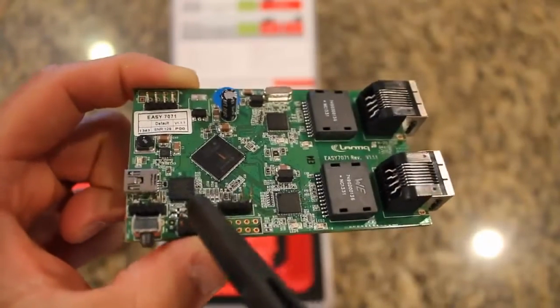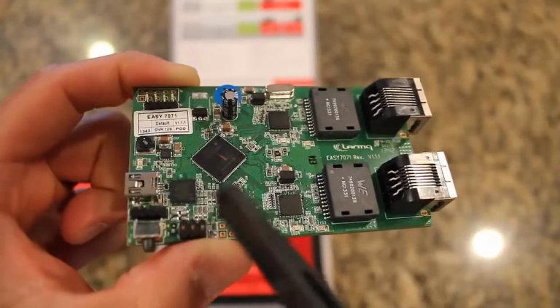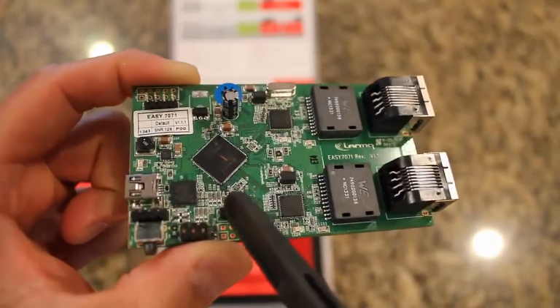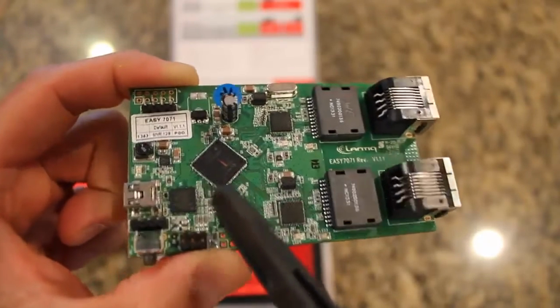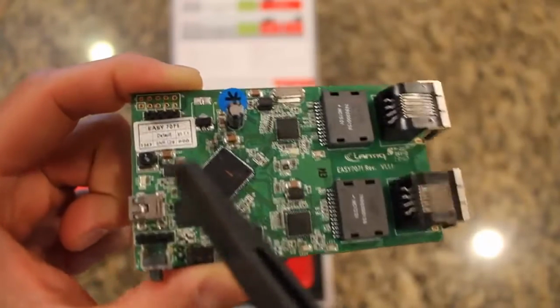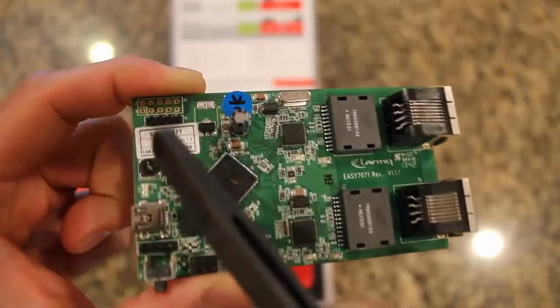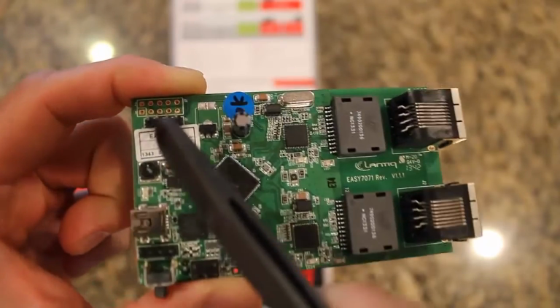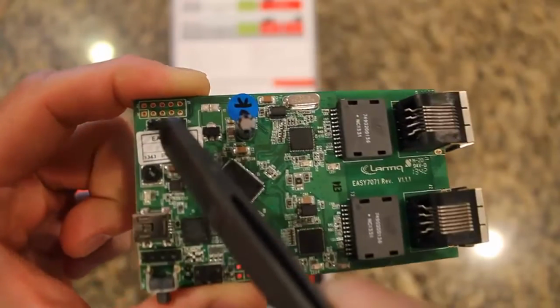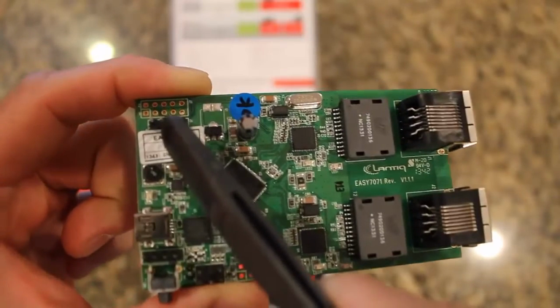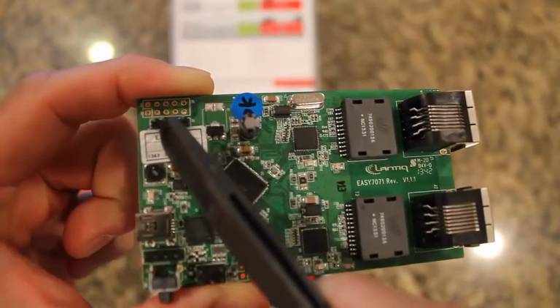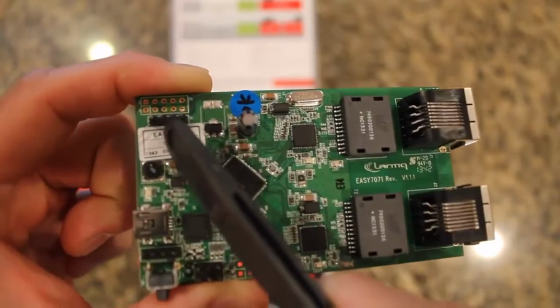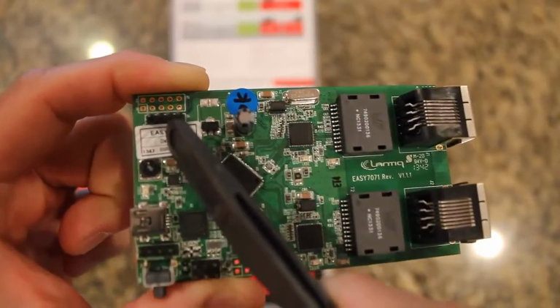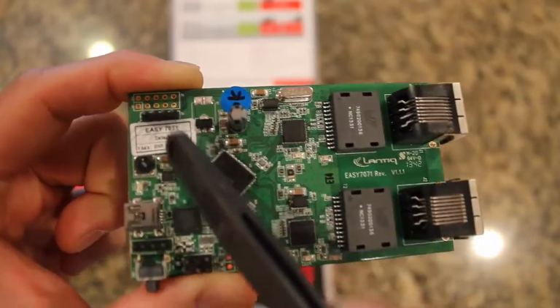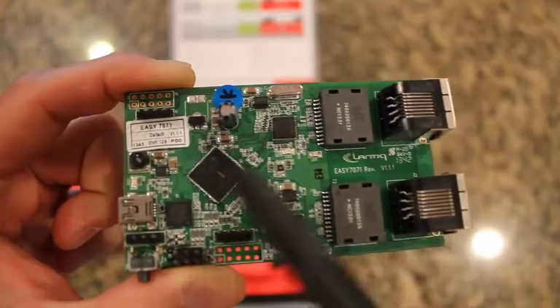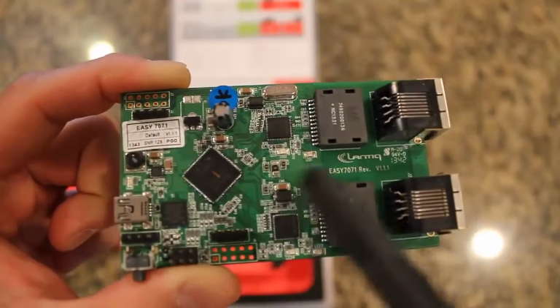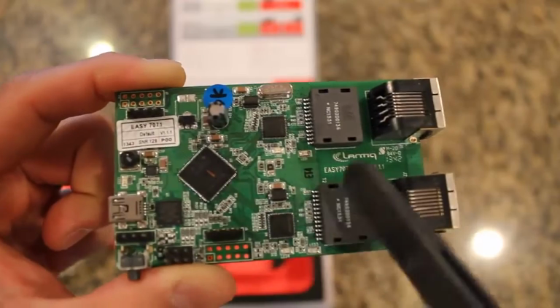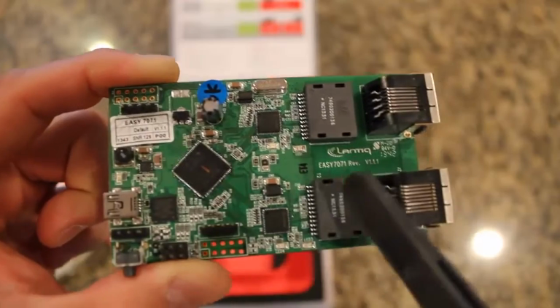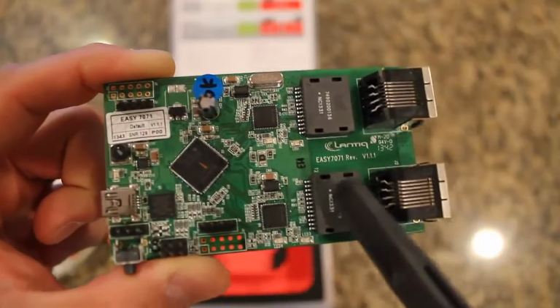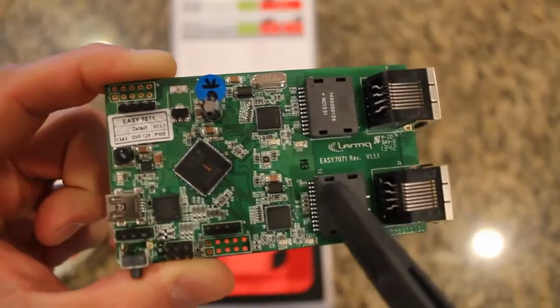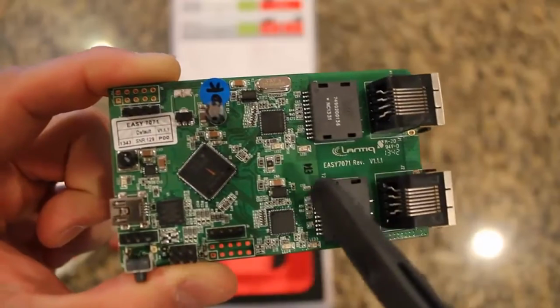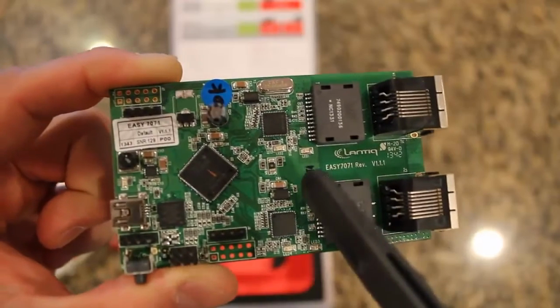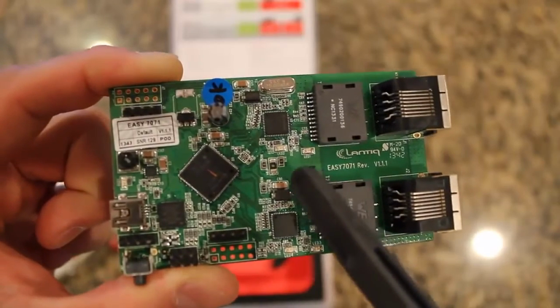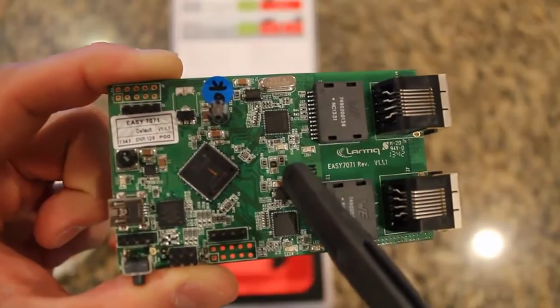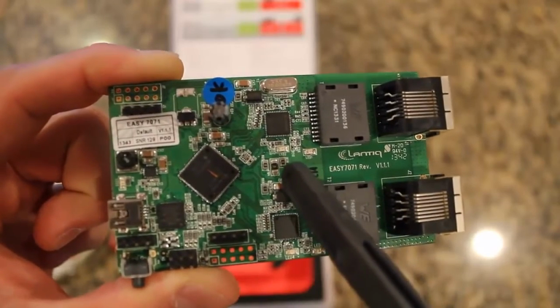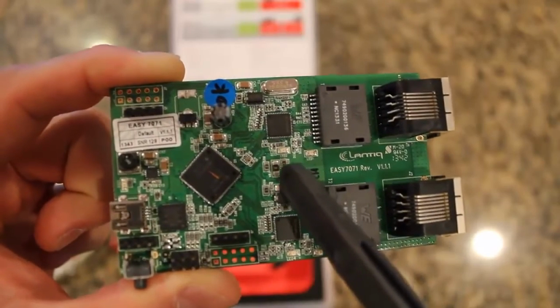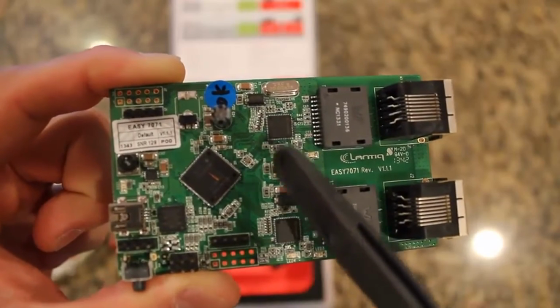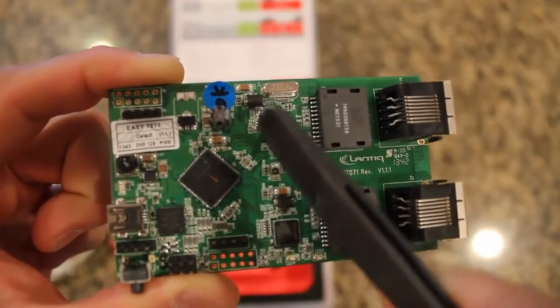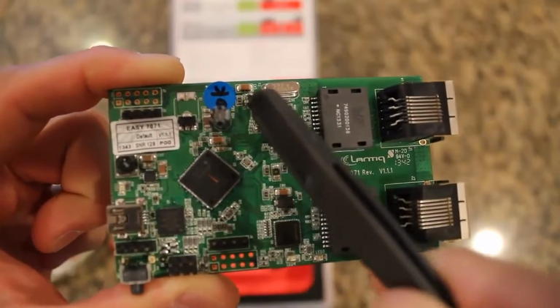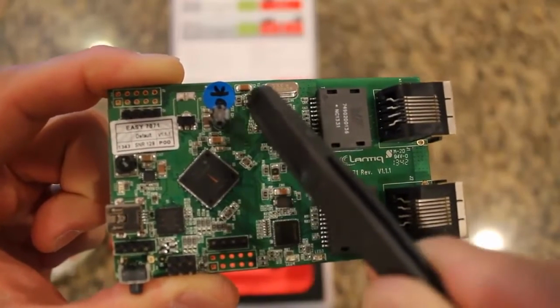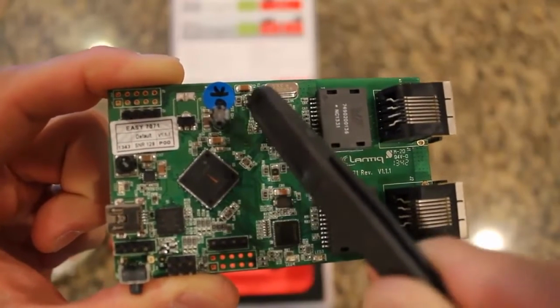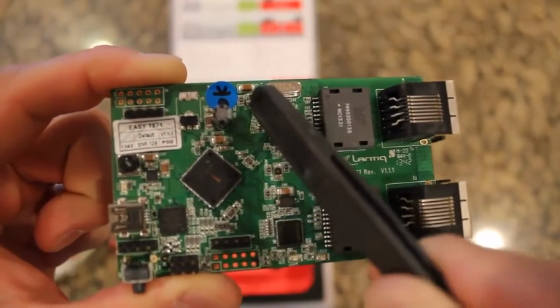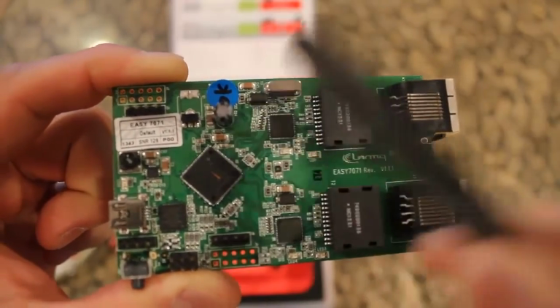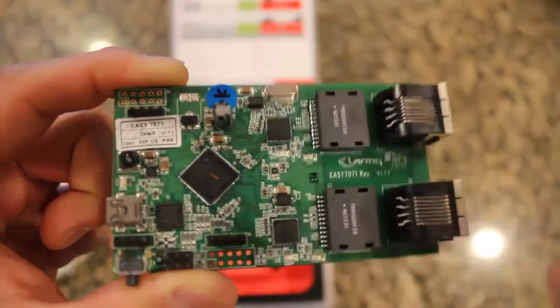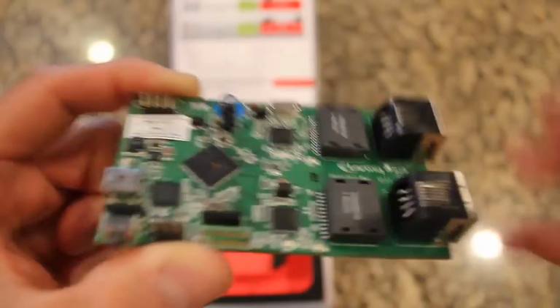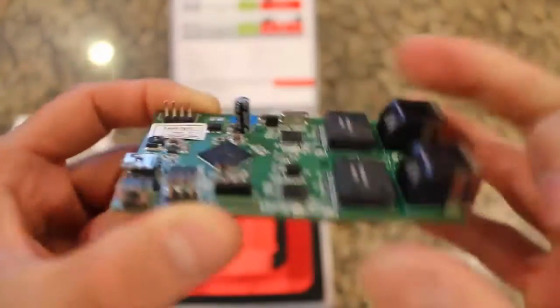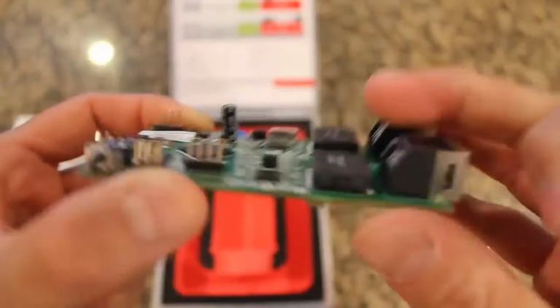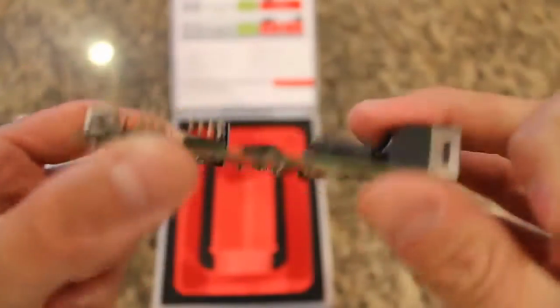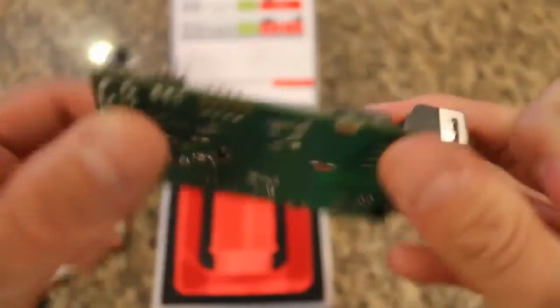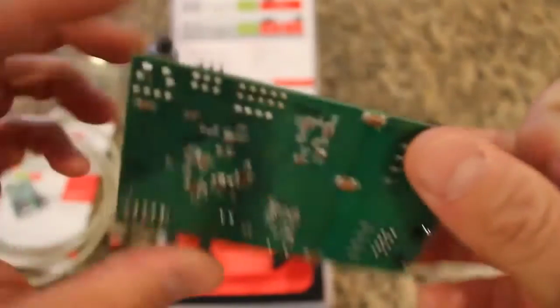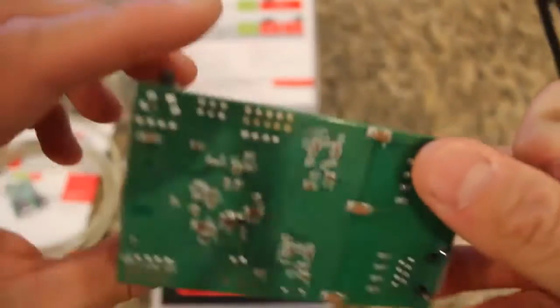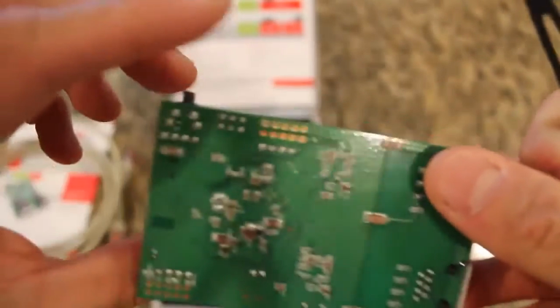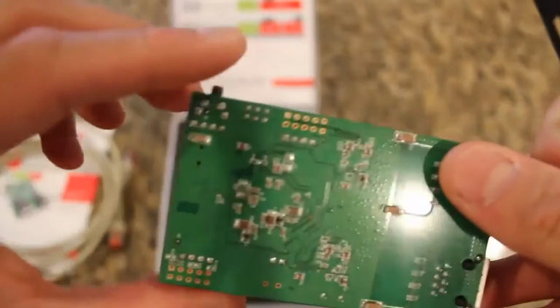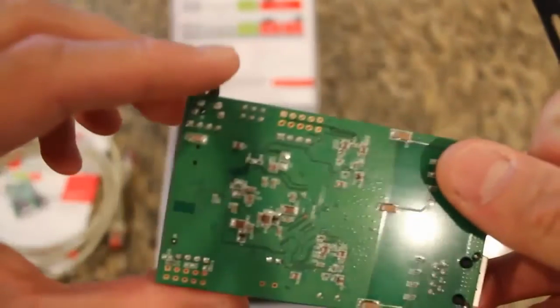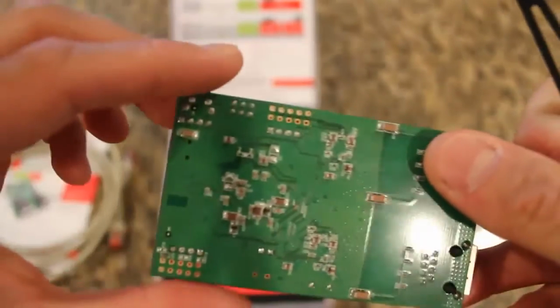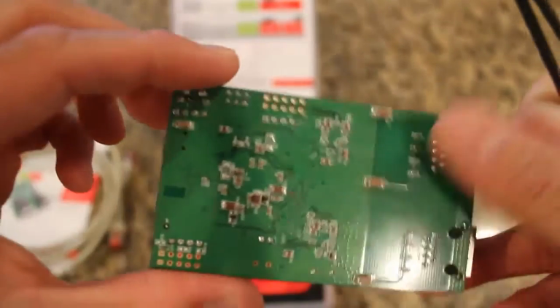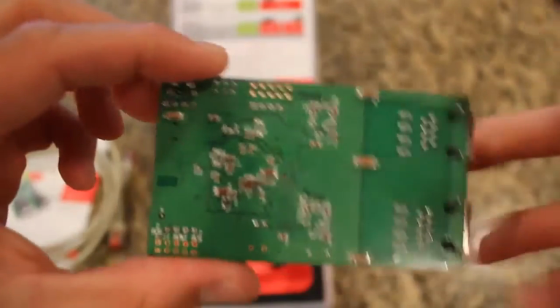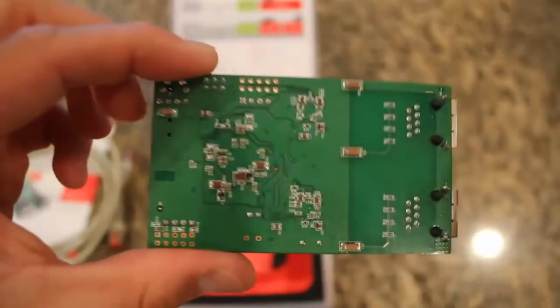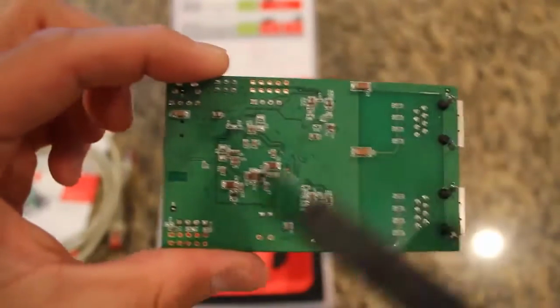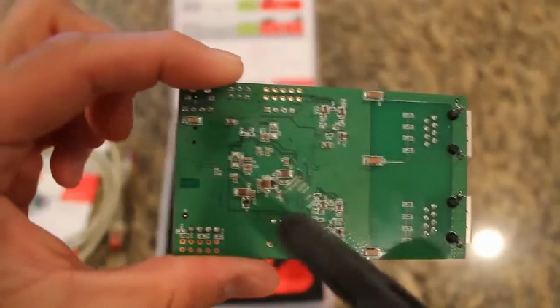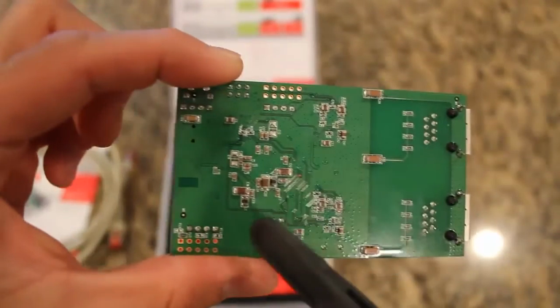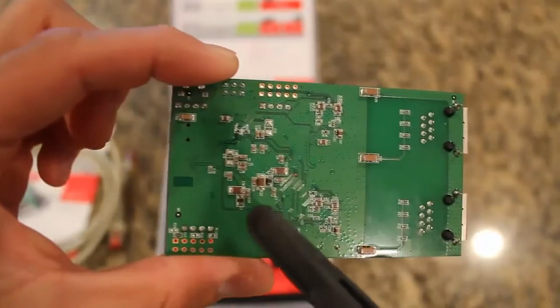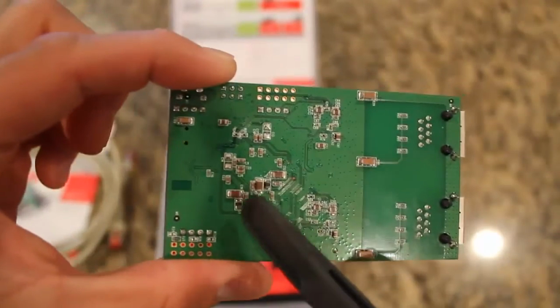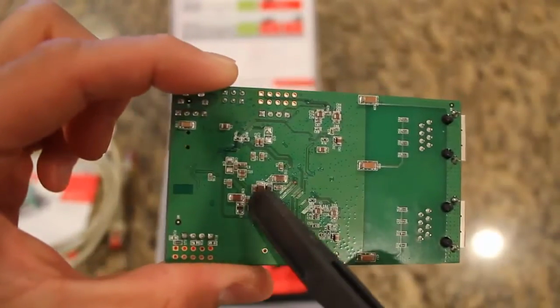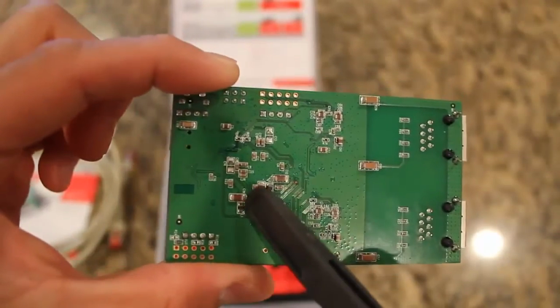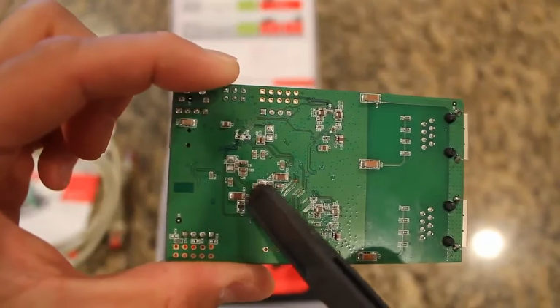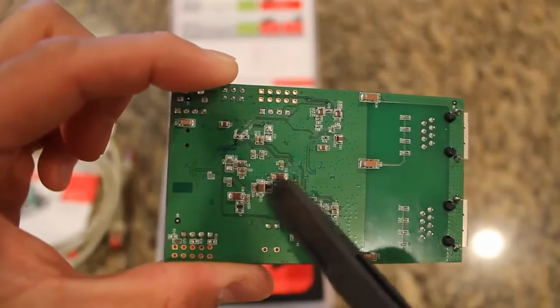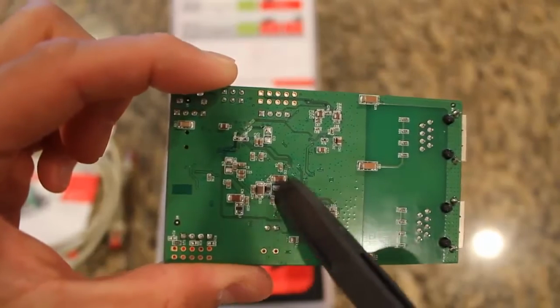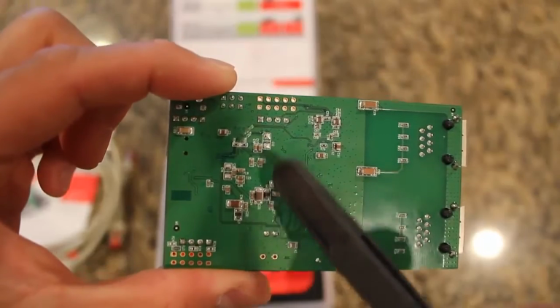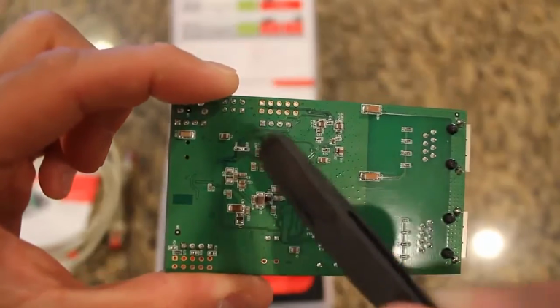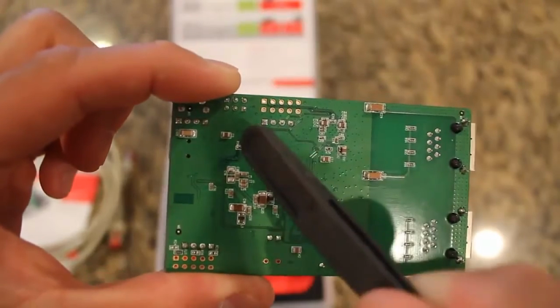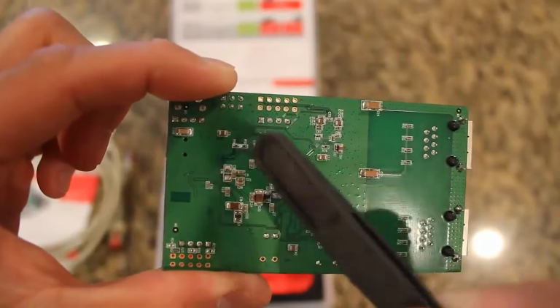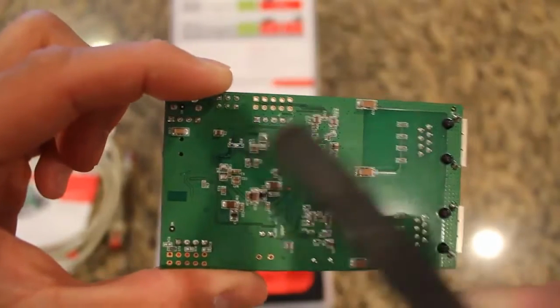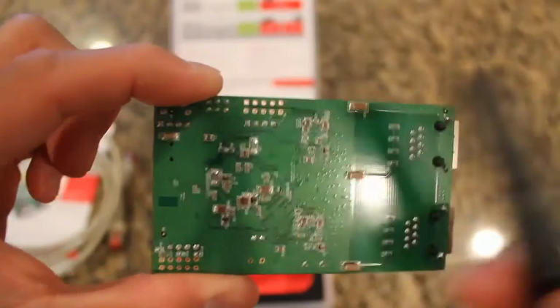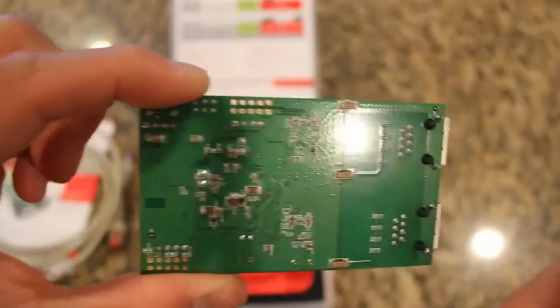The USB connector itself is from Worth Electronic, the toggle switch is made by Worth, along with a couple of pin headers, two SMD inductors, as well as some ferrite beads in the rear.